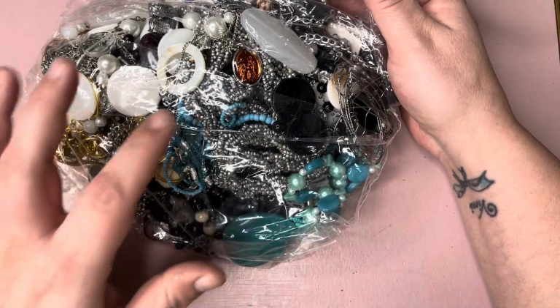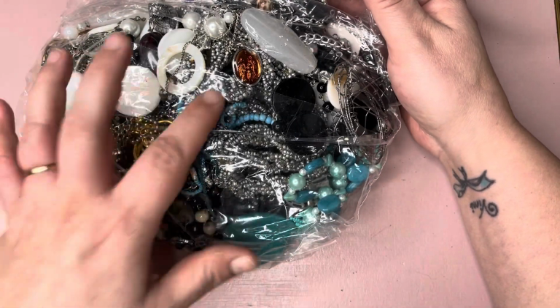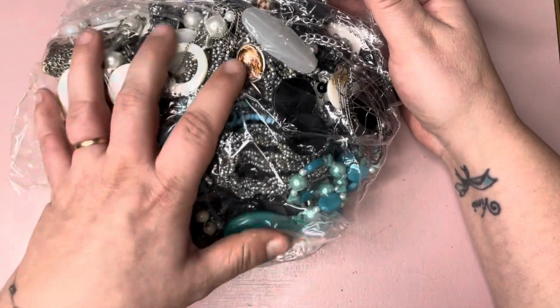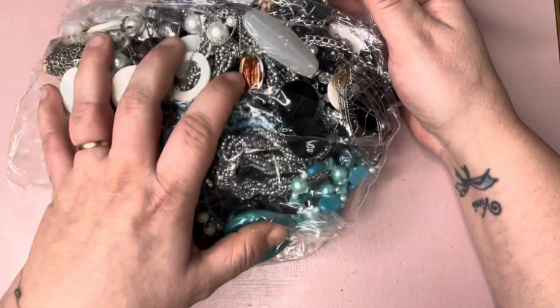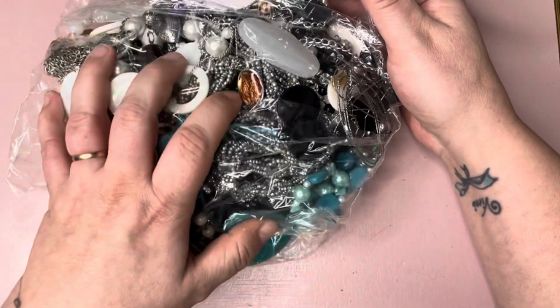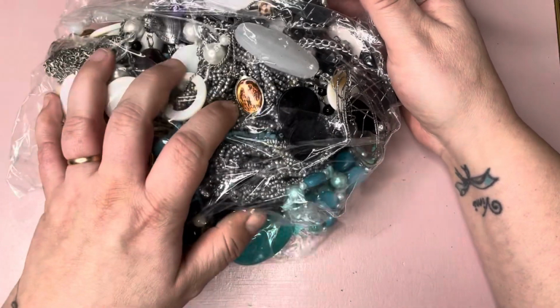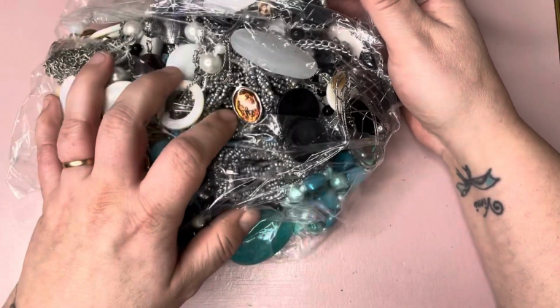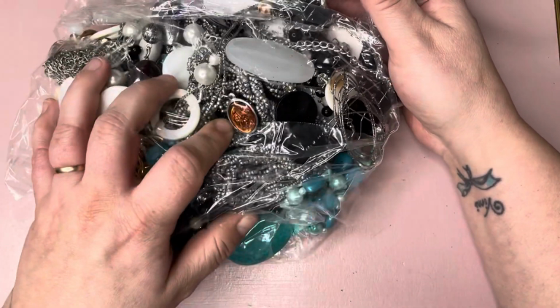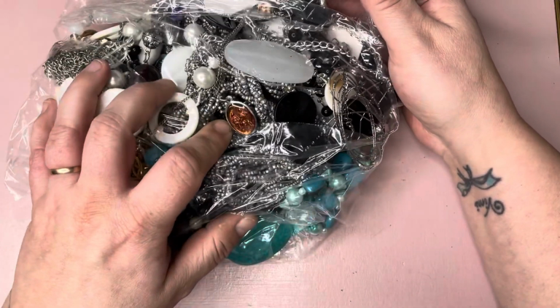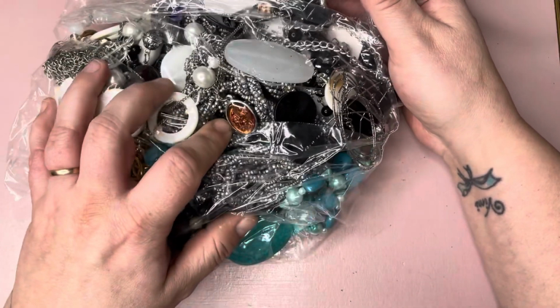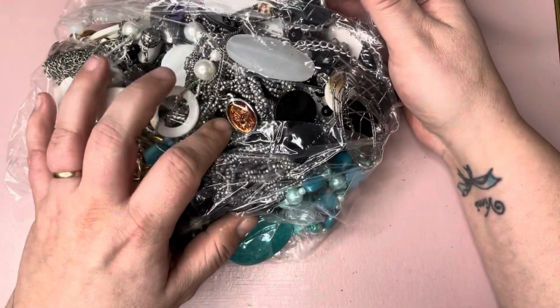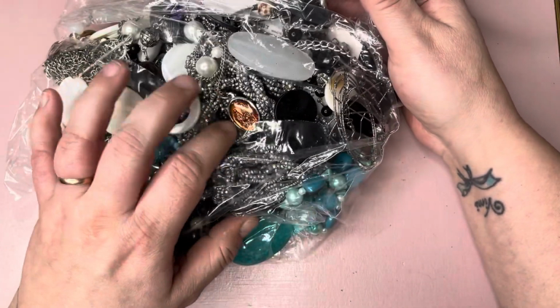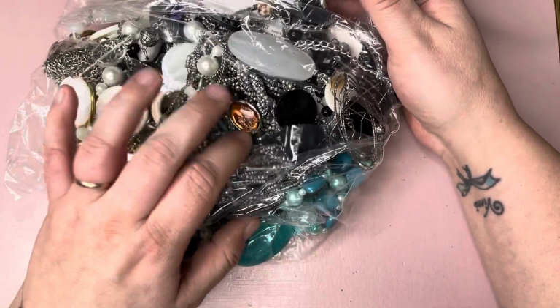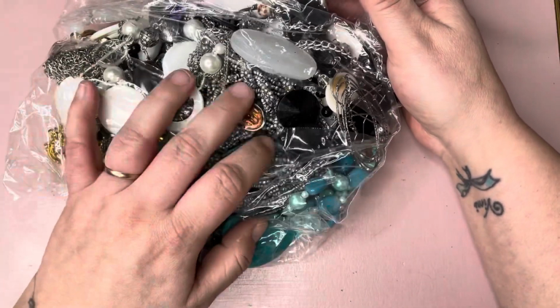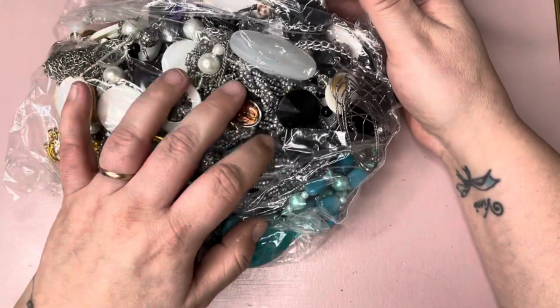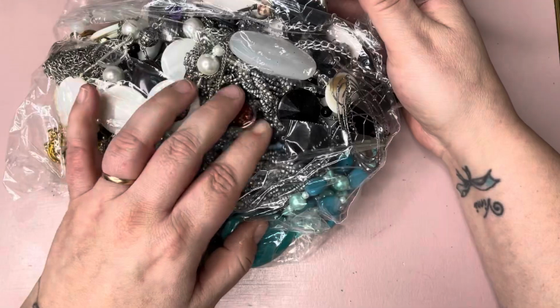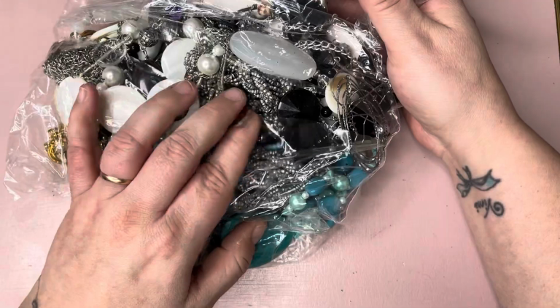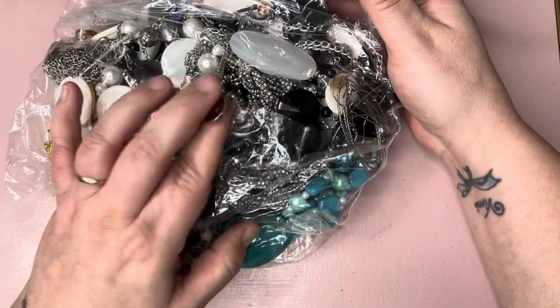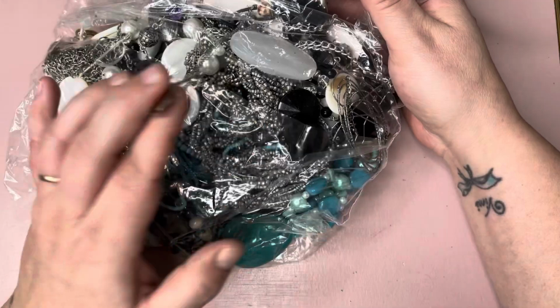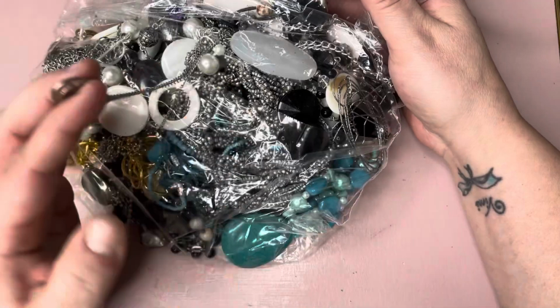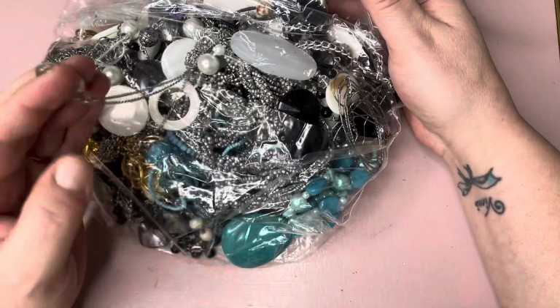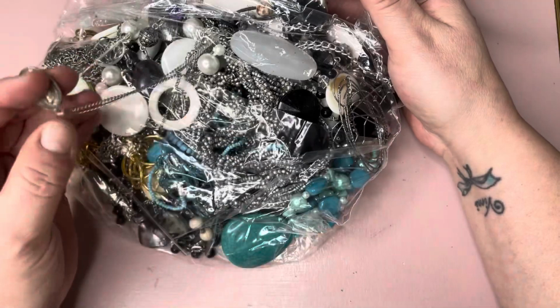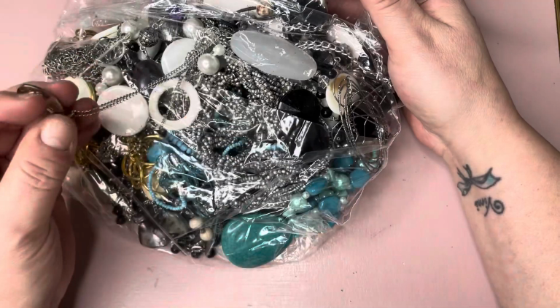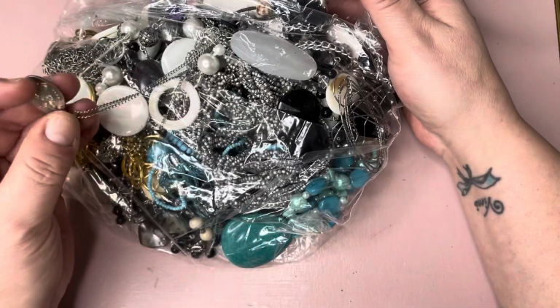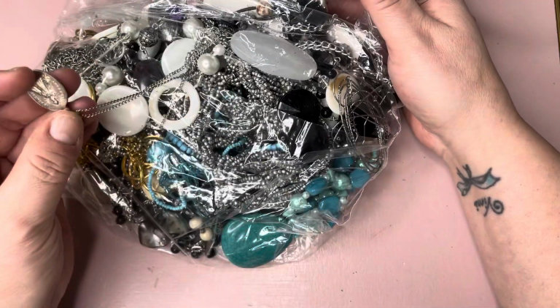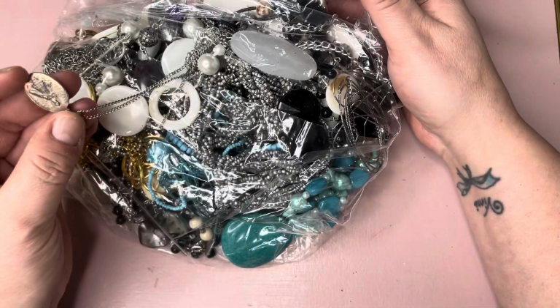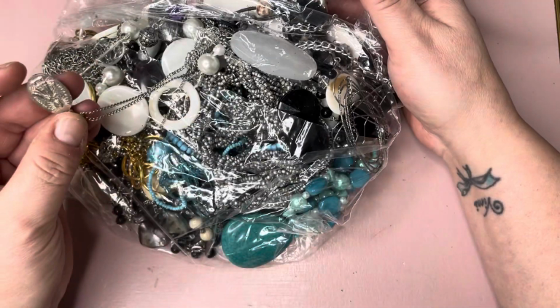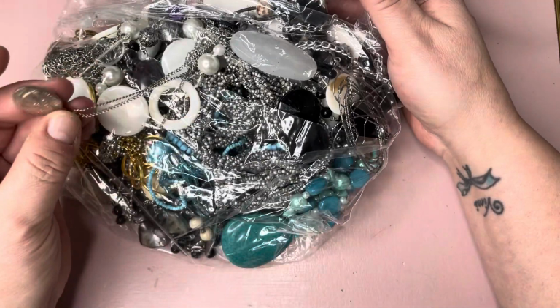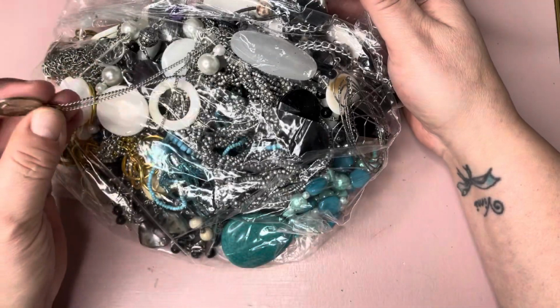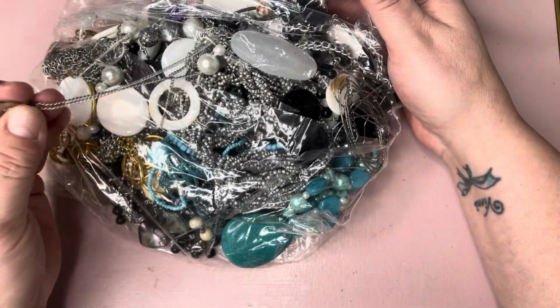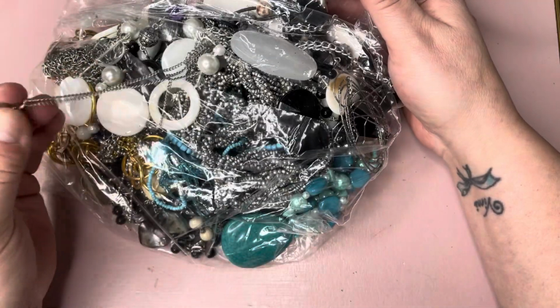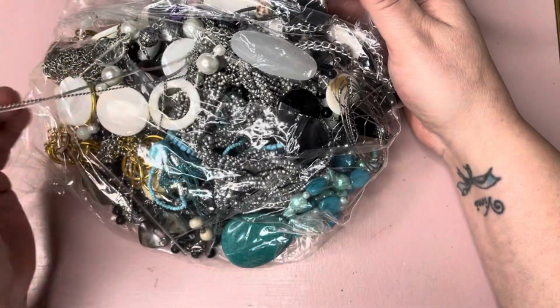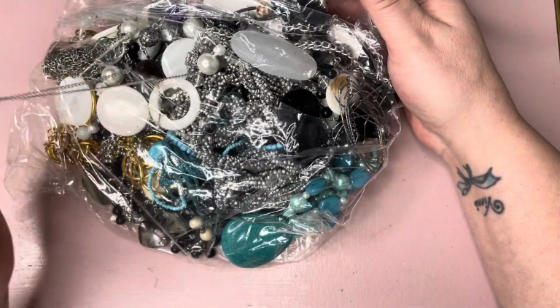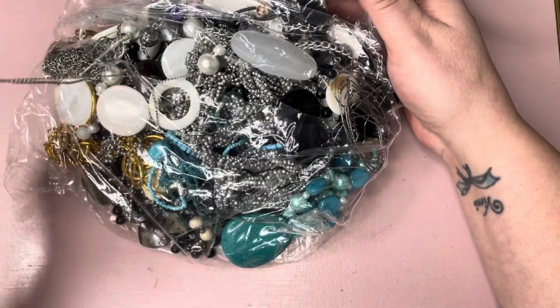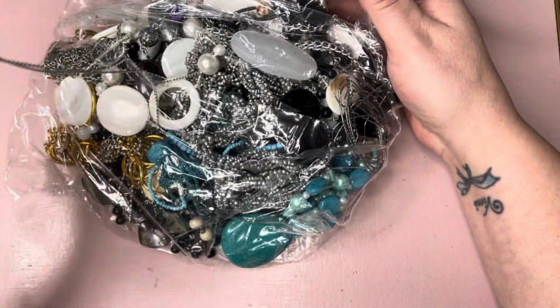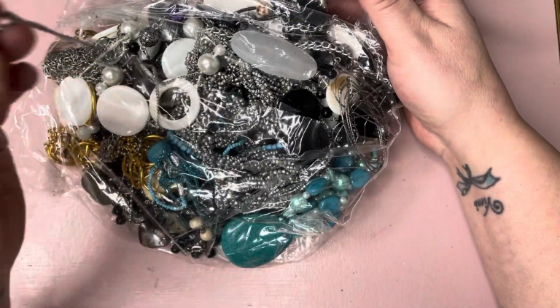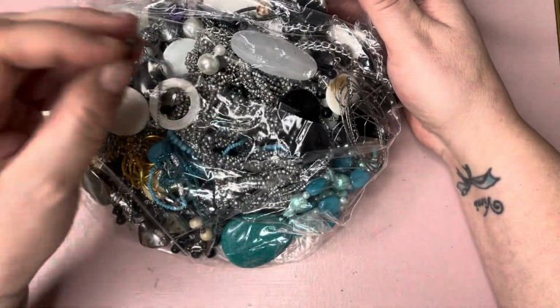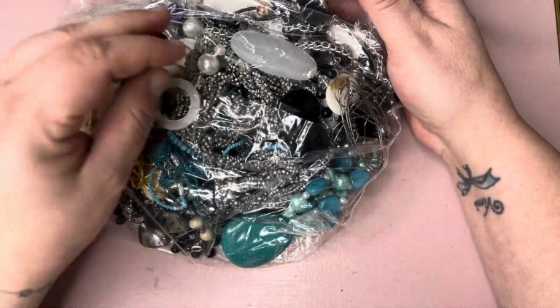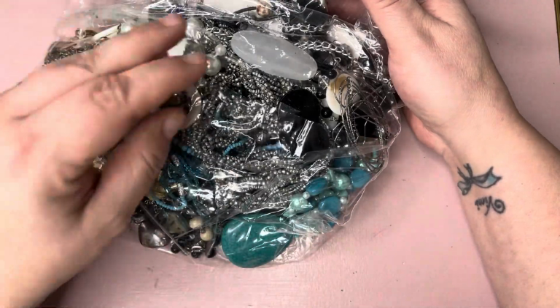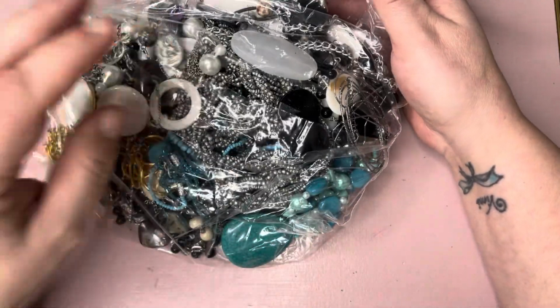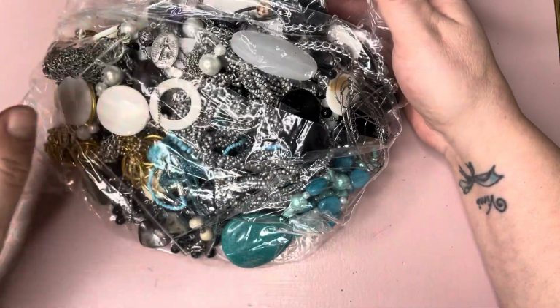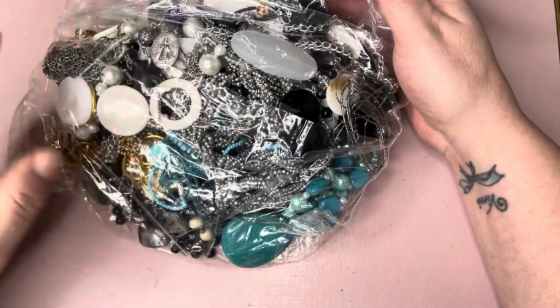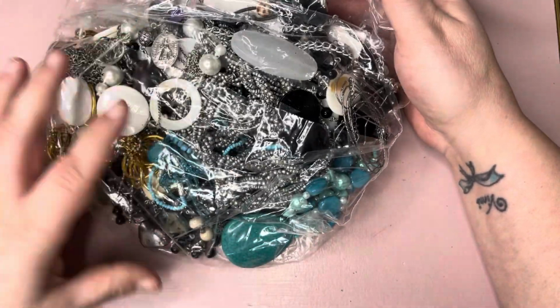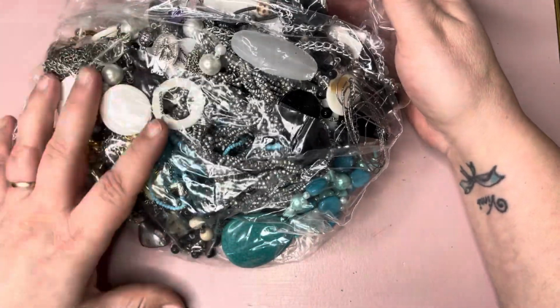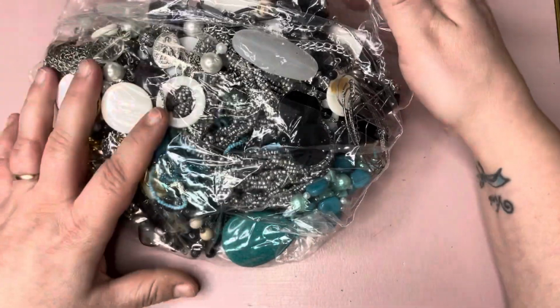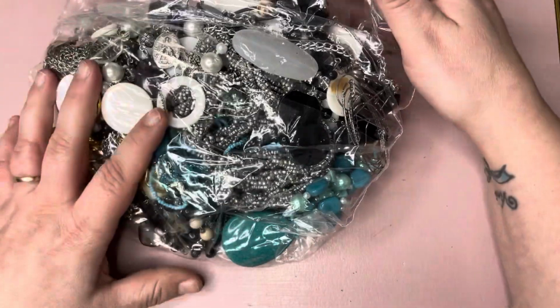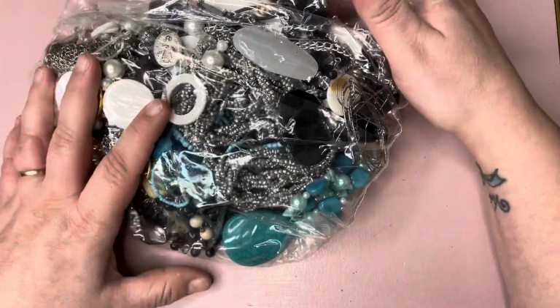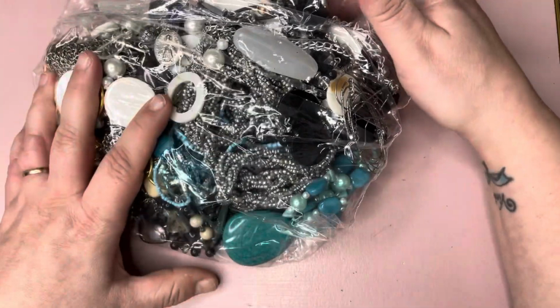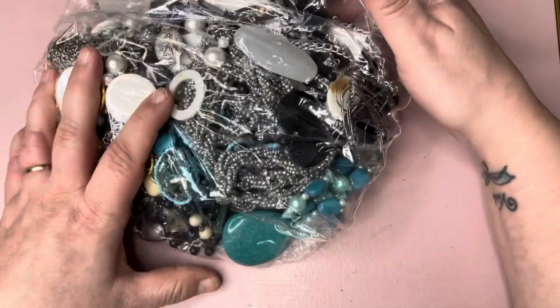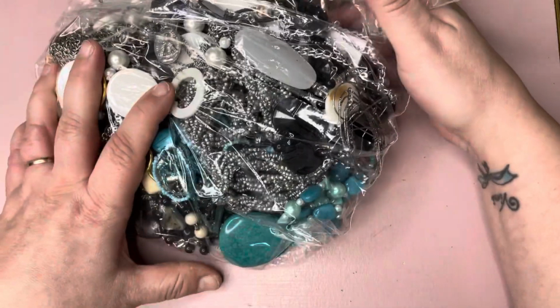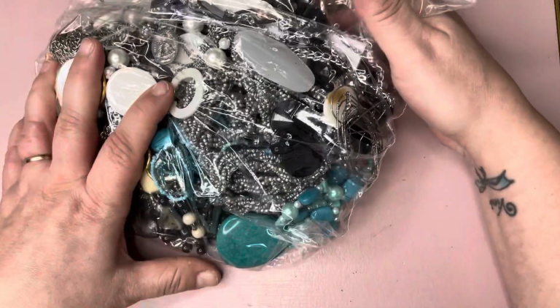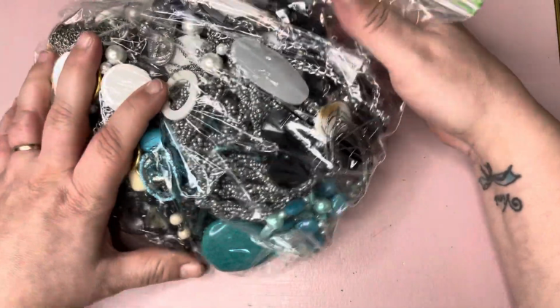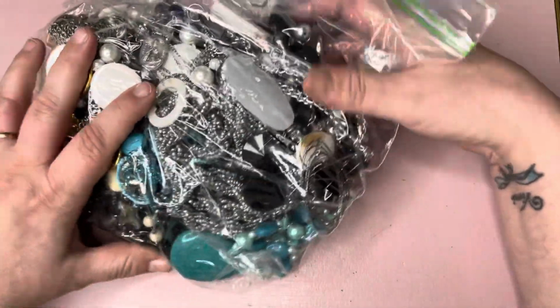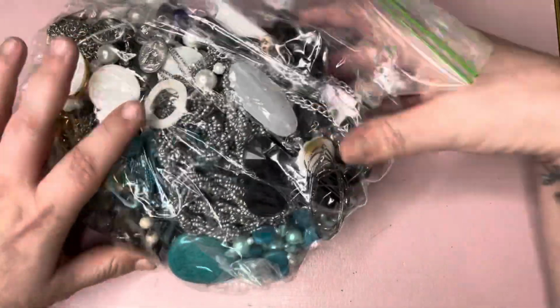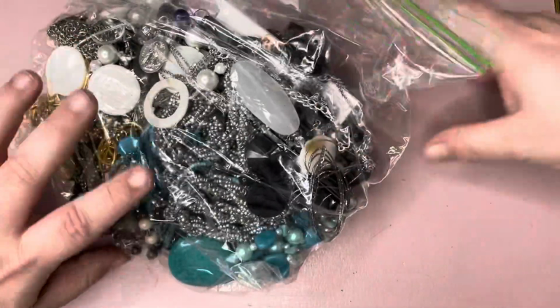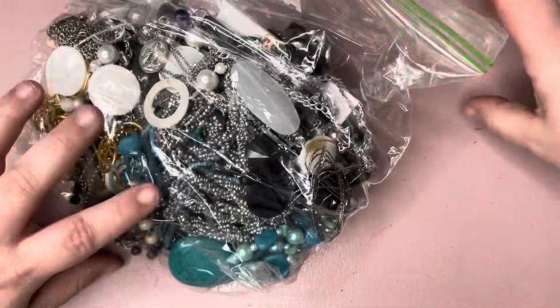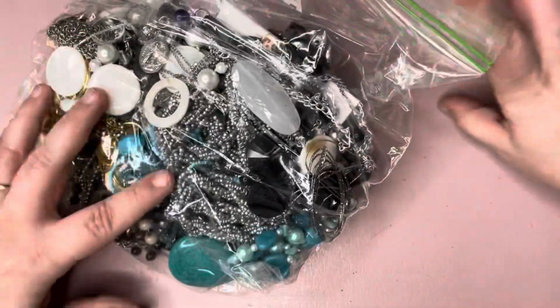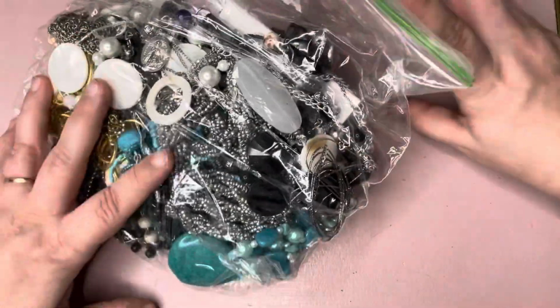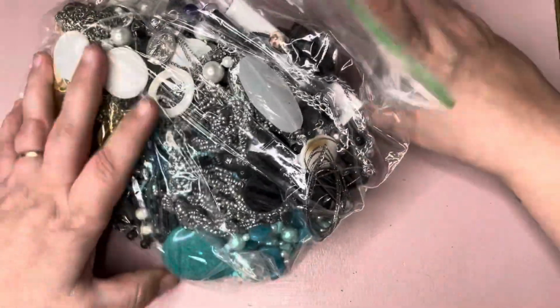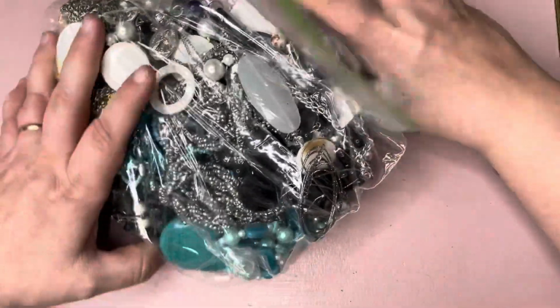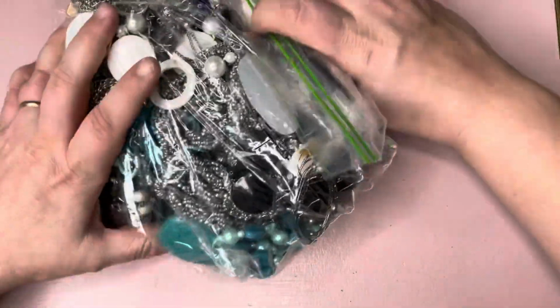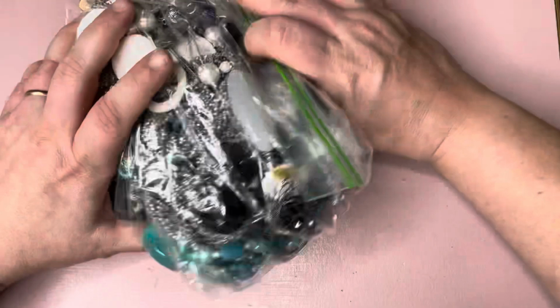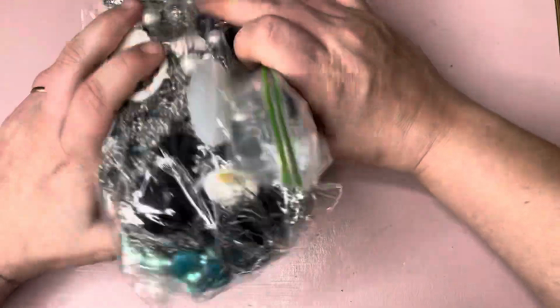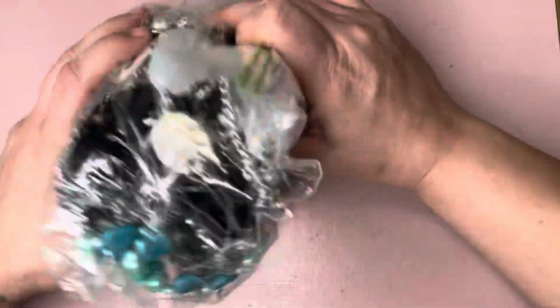So if we get through a bag quickly, I'll do two. If it's a really tangled one, we'll just do the one. Right, let's have a look.